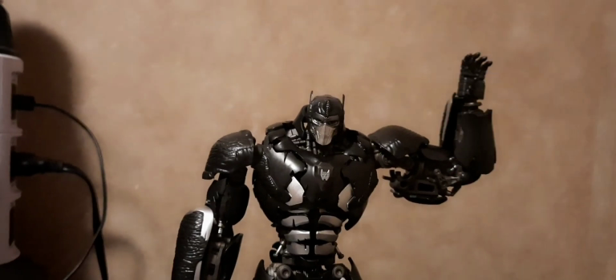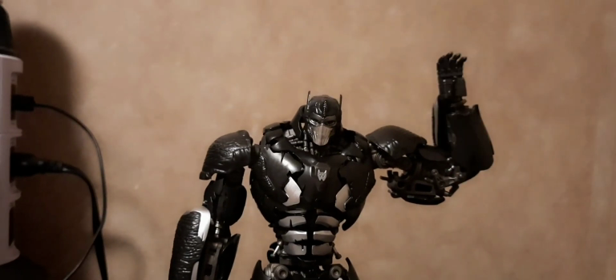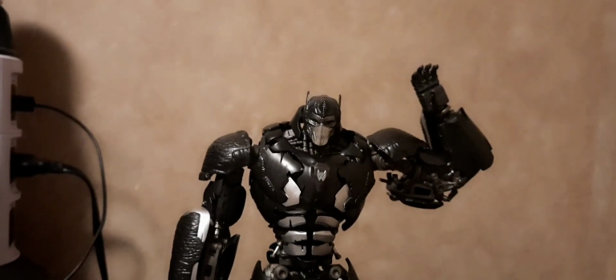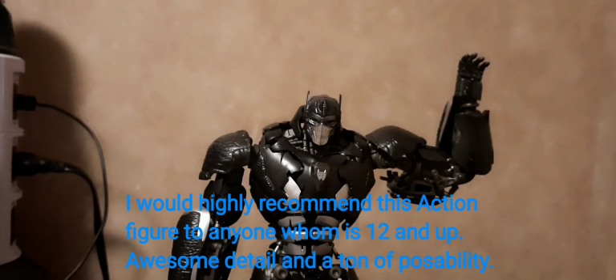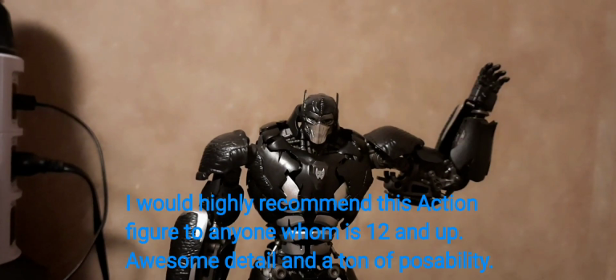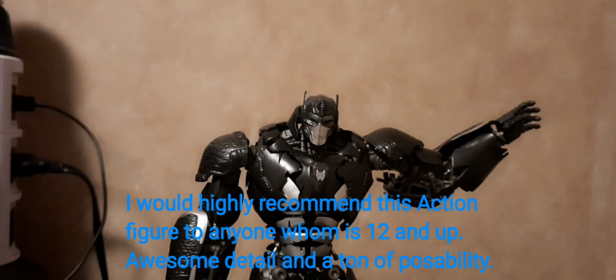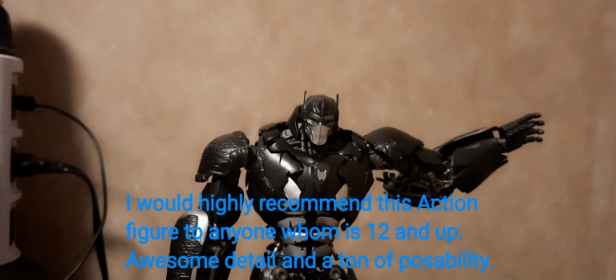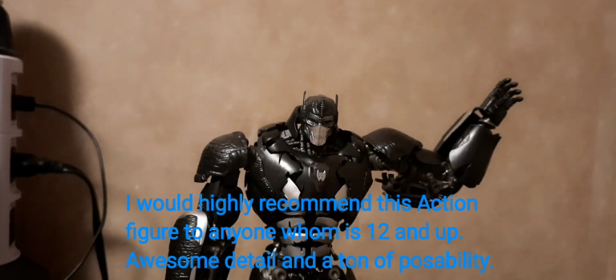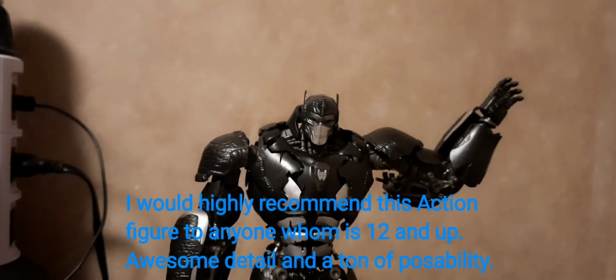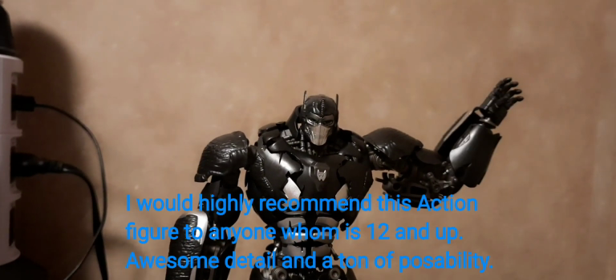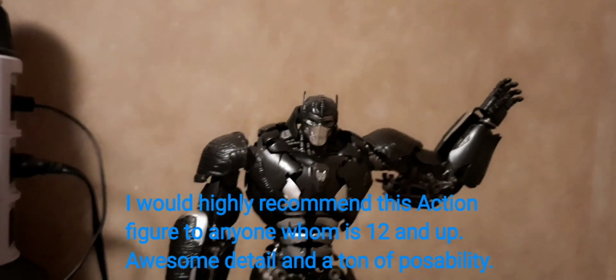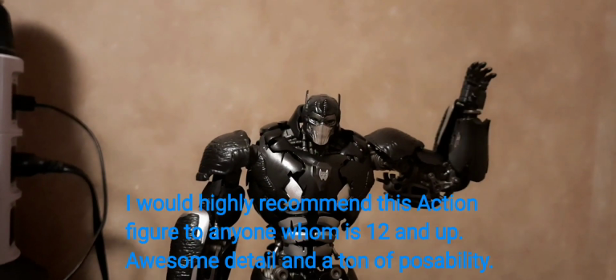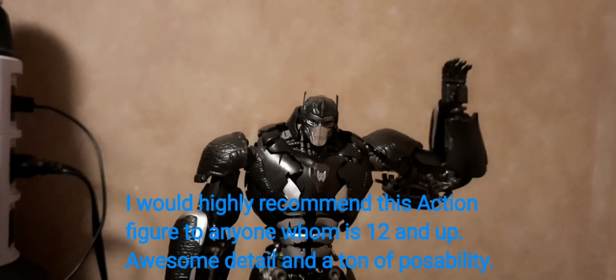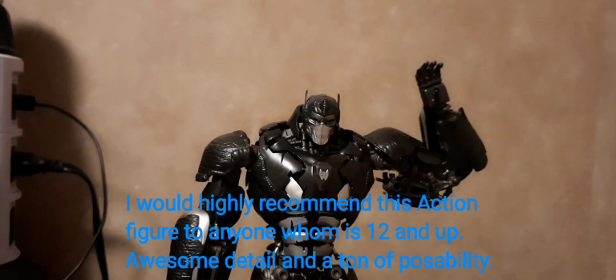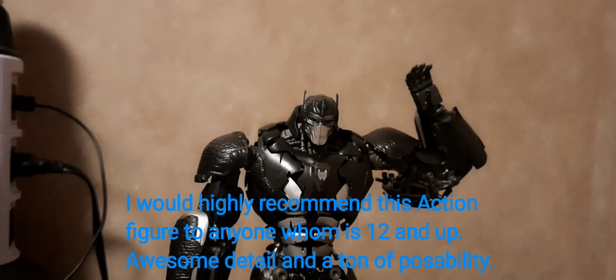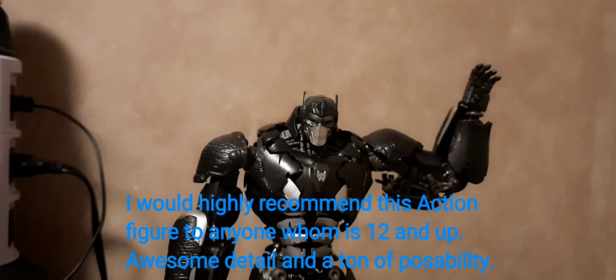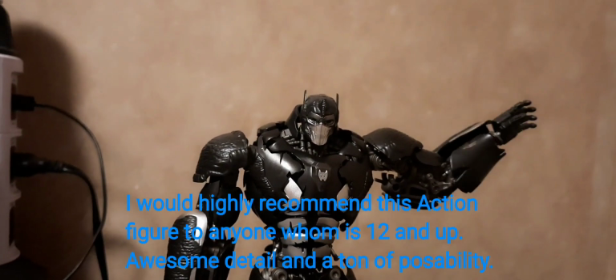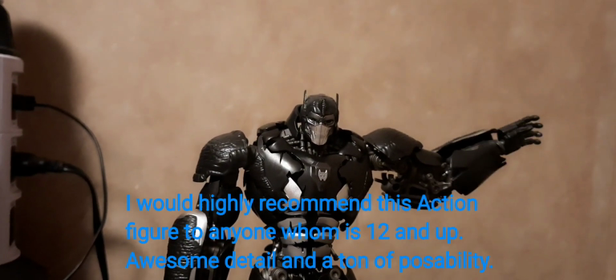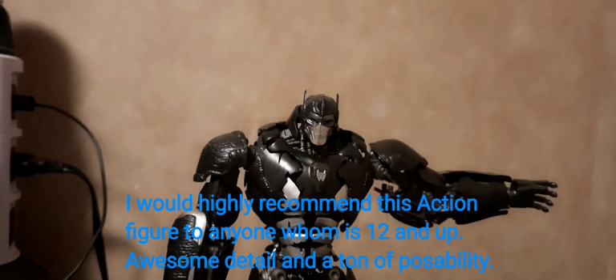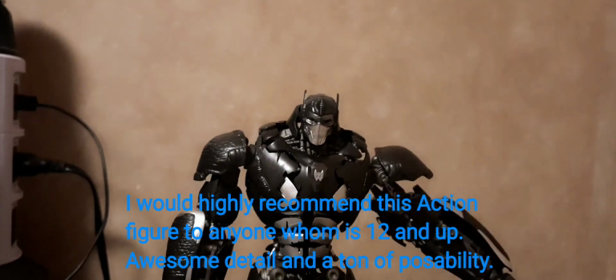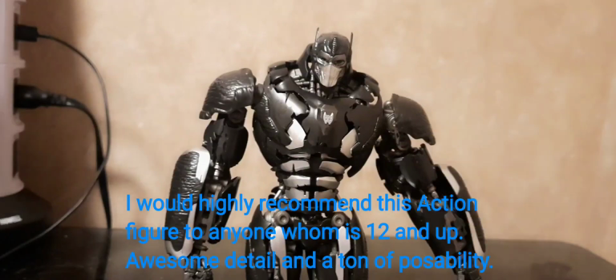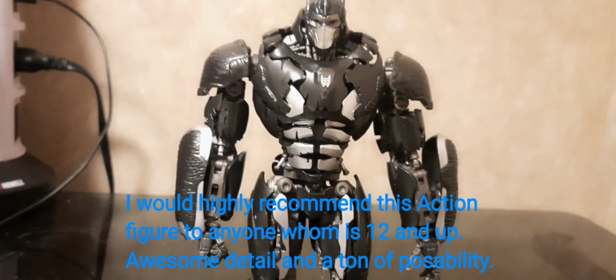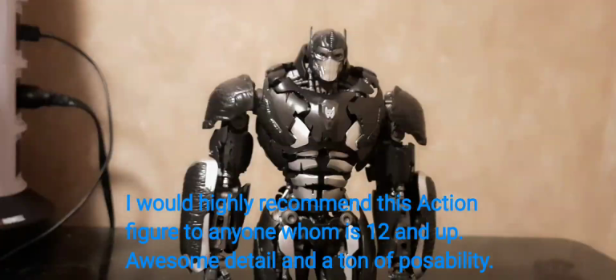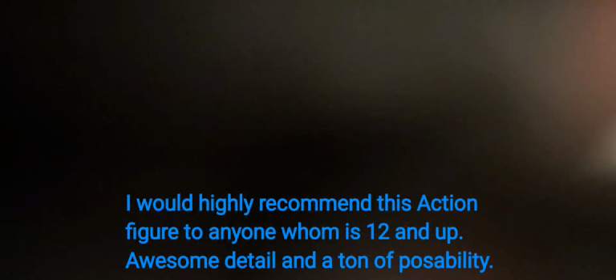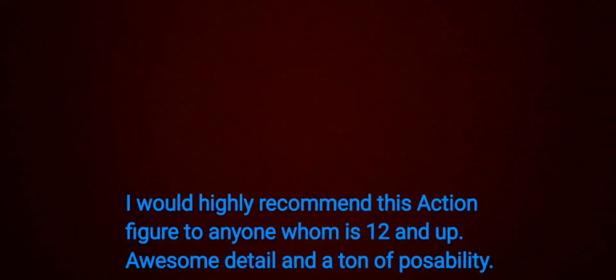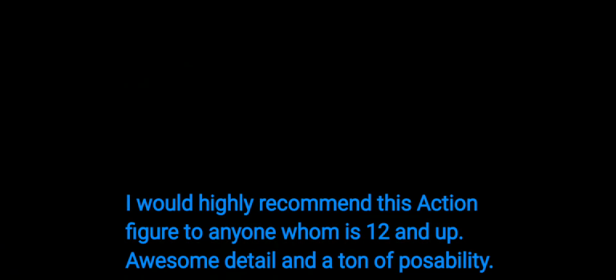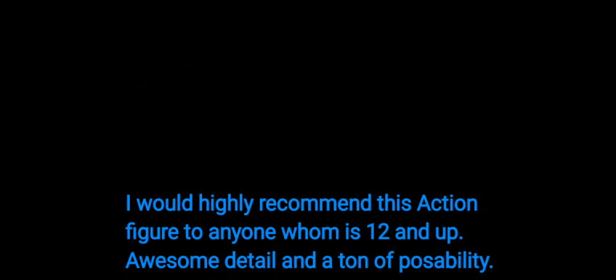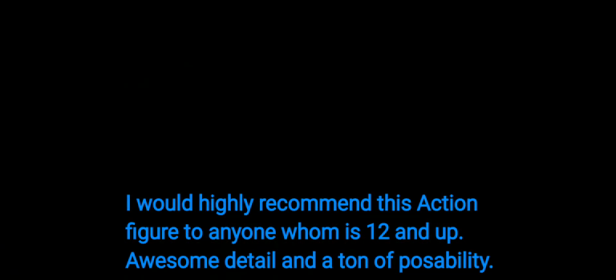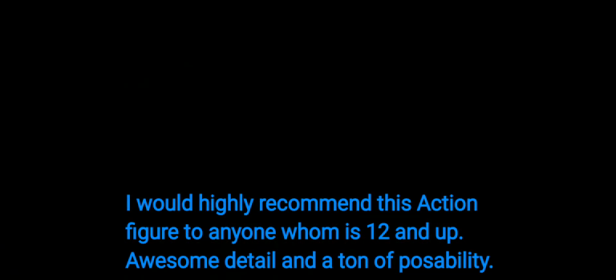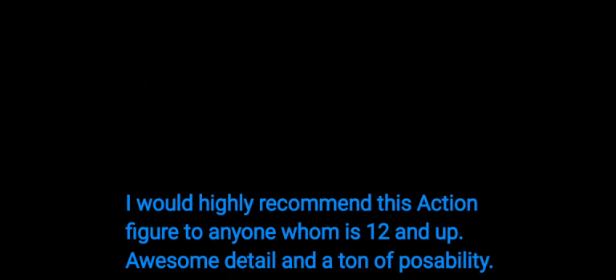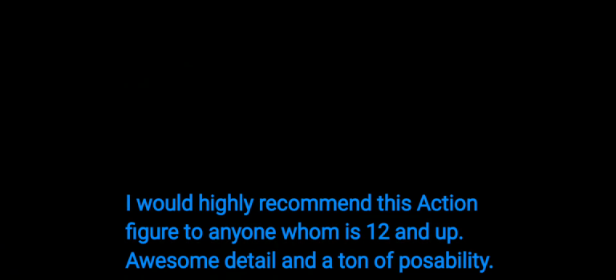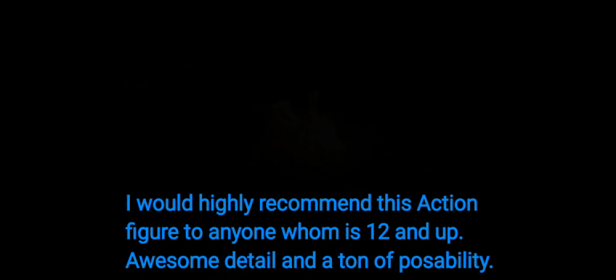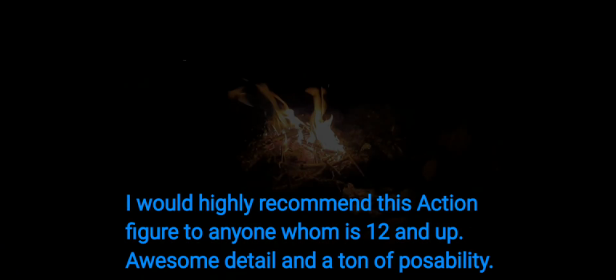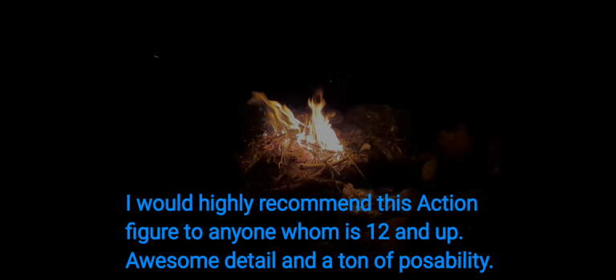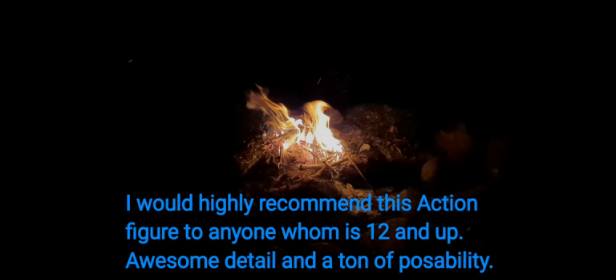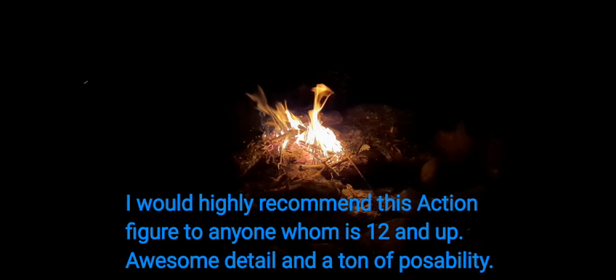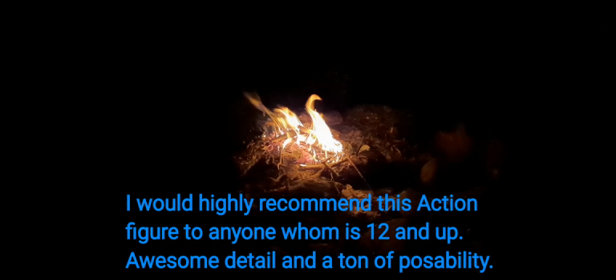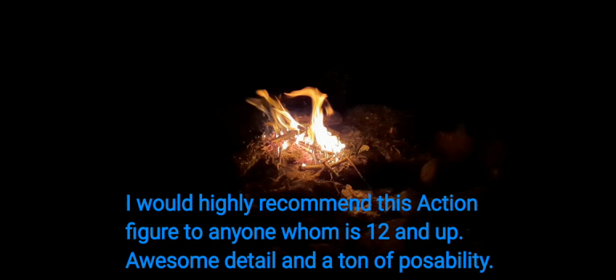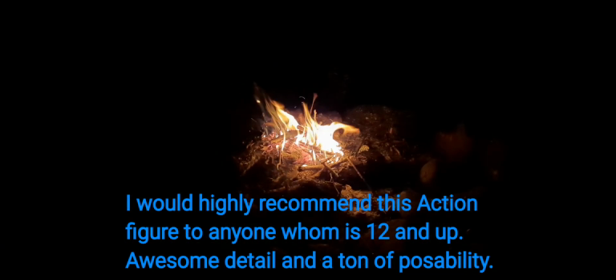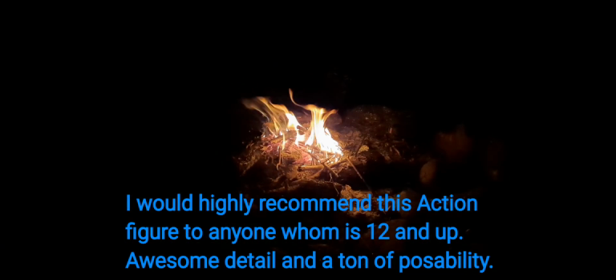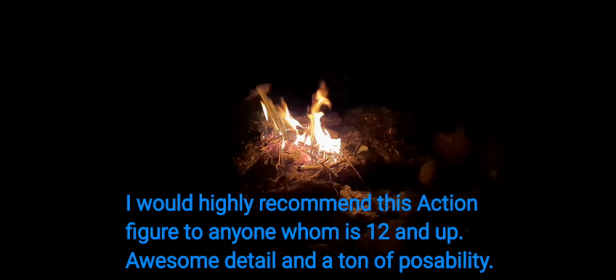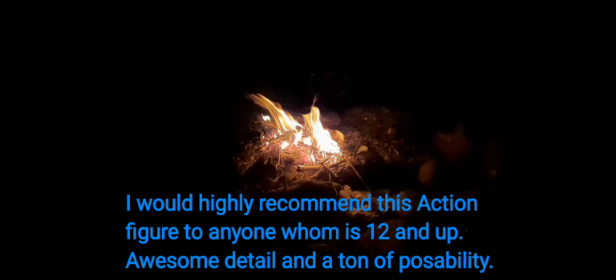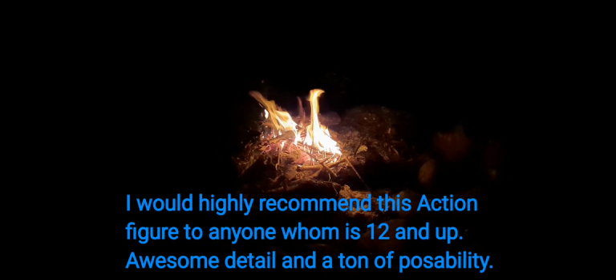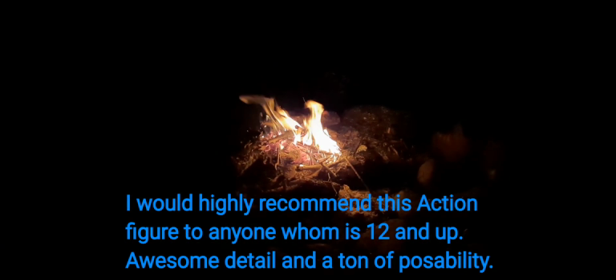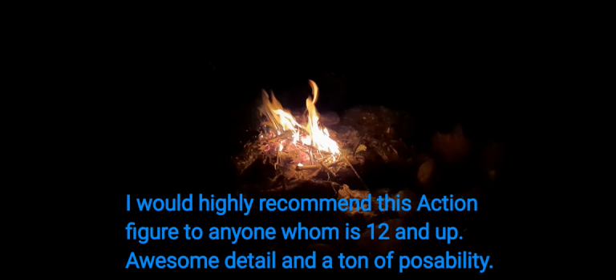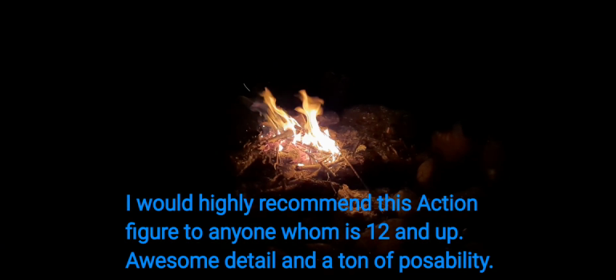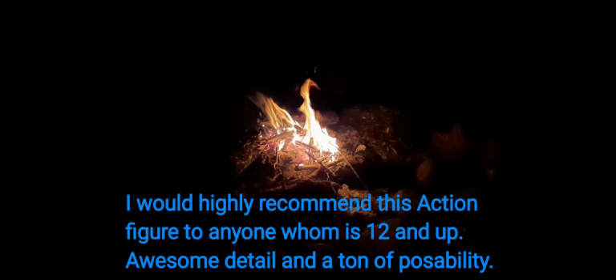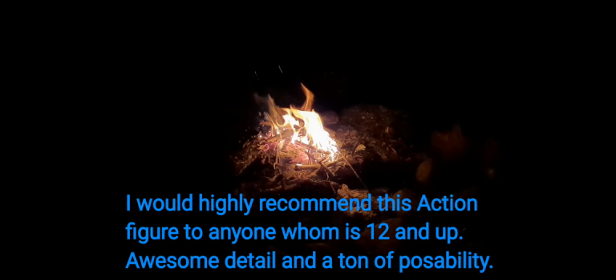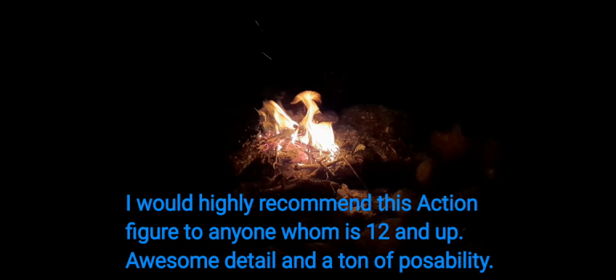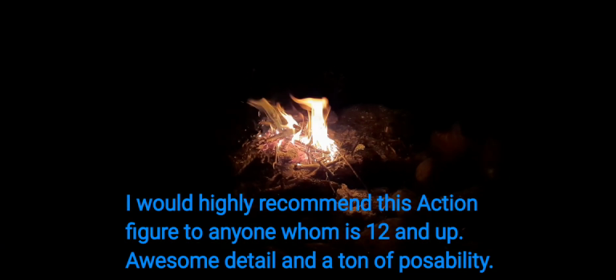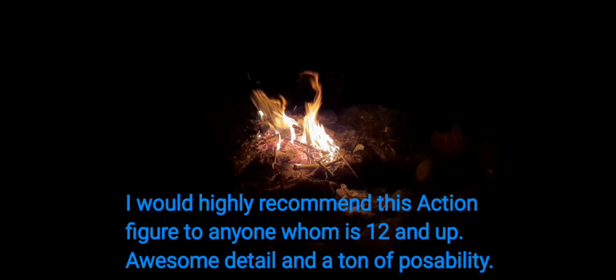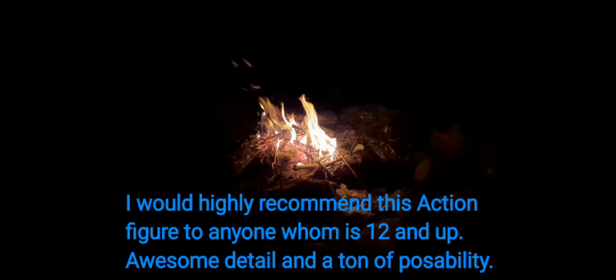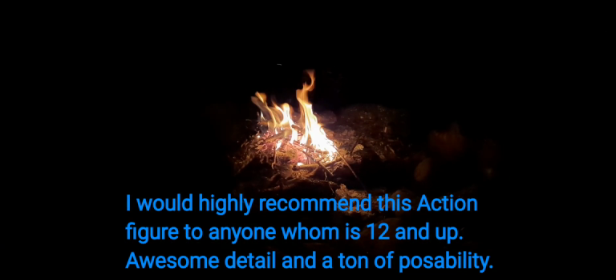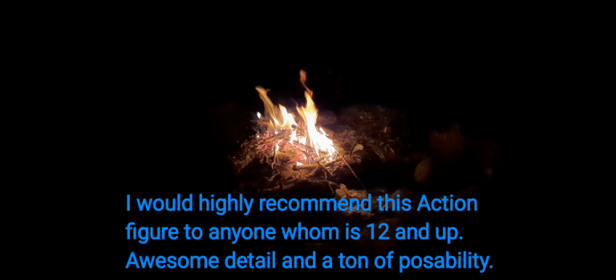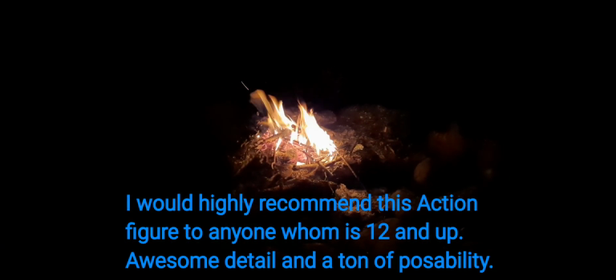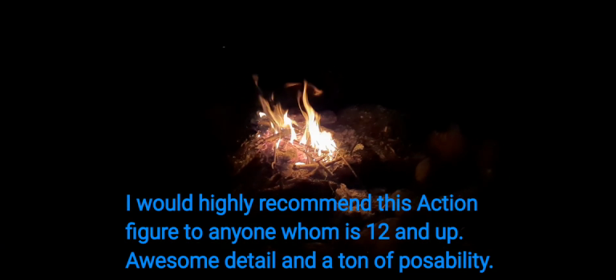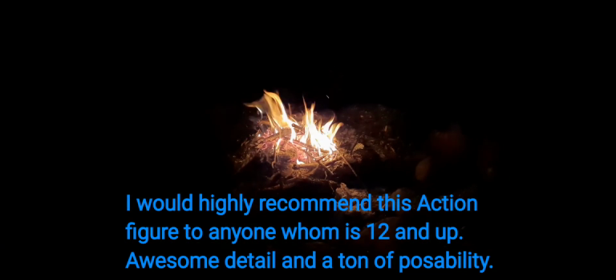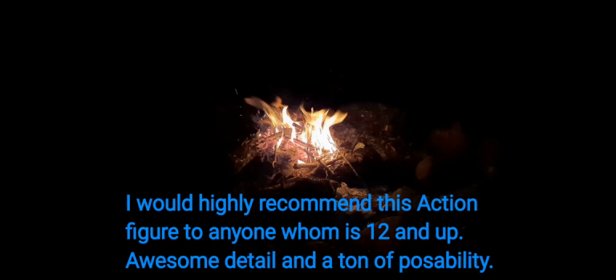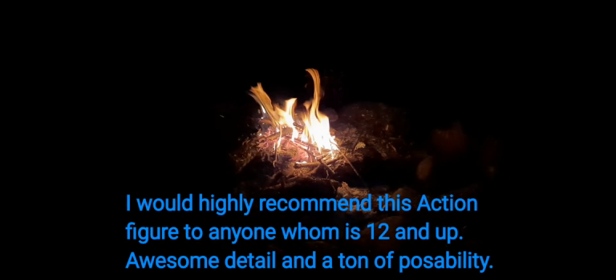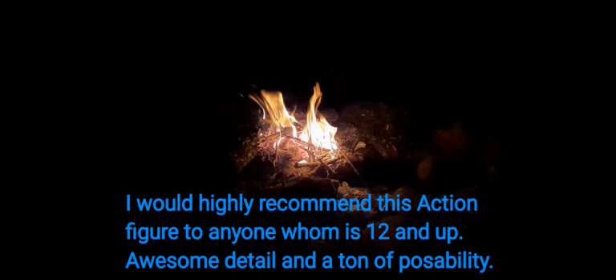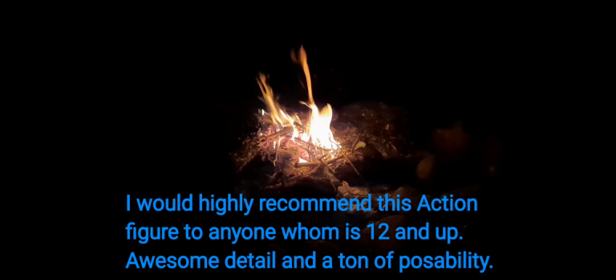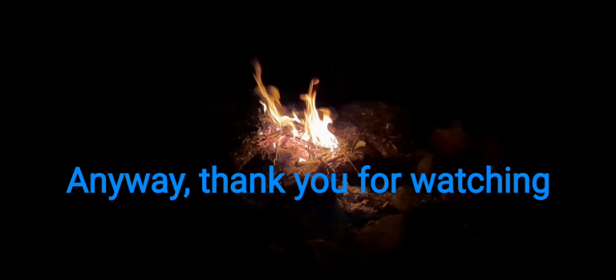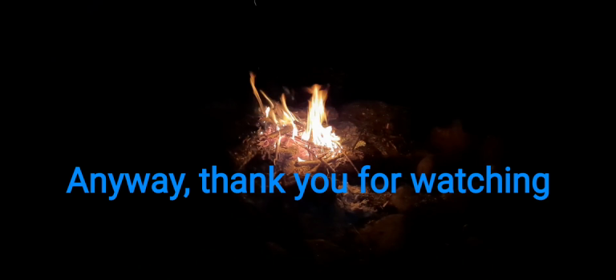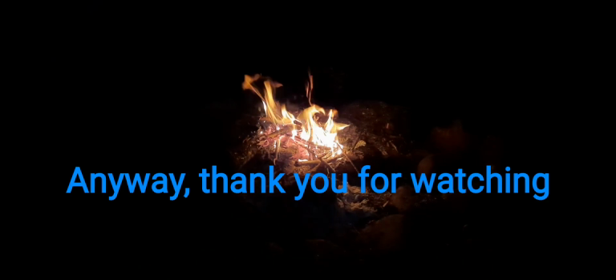I would highly recommend this action figure to anyone who is 12 and up. Awesome detail and a ton of posability.